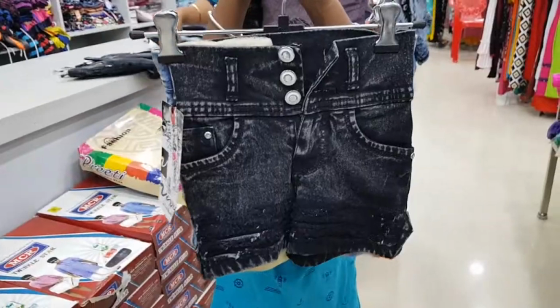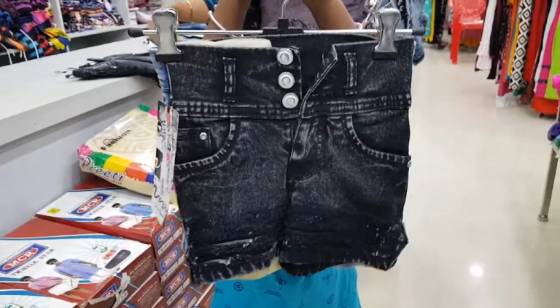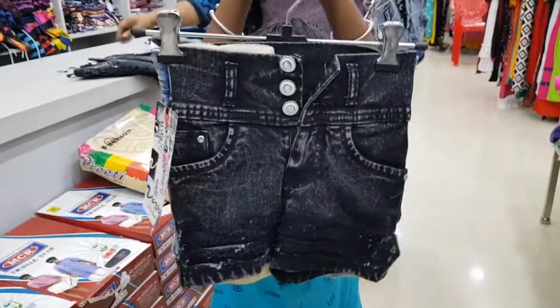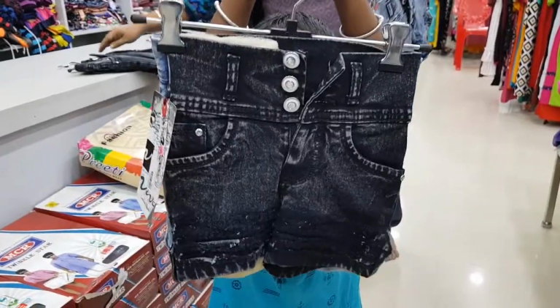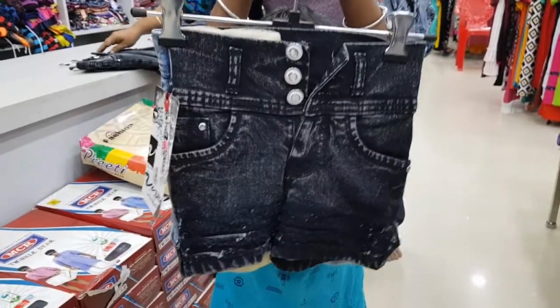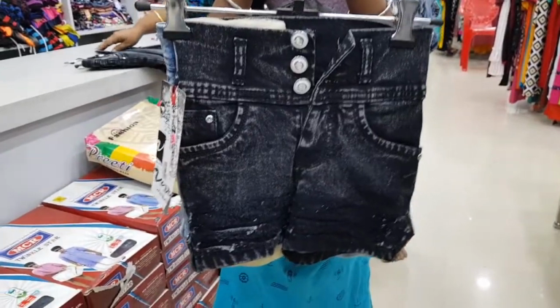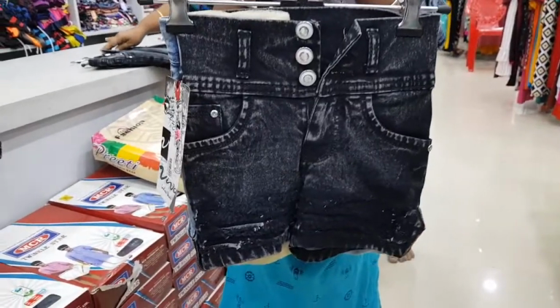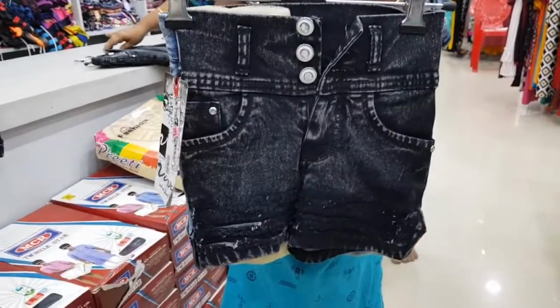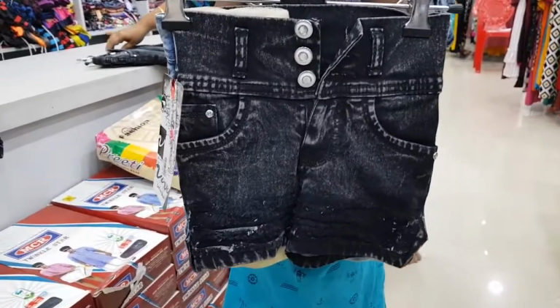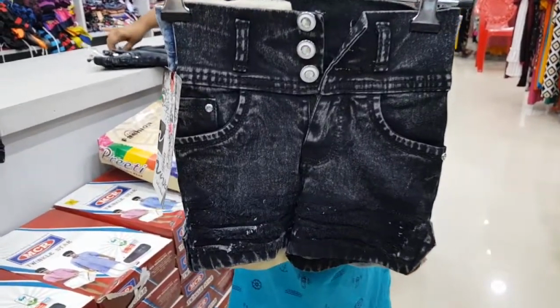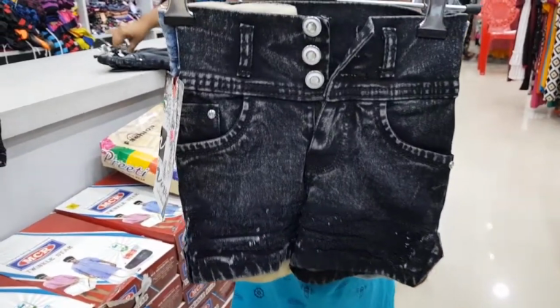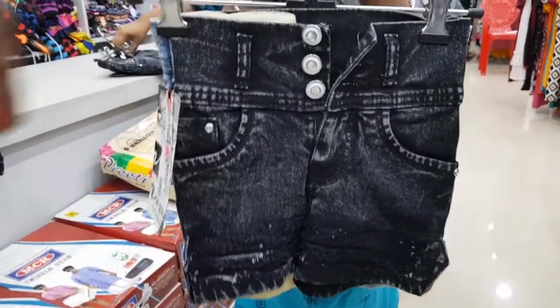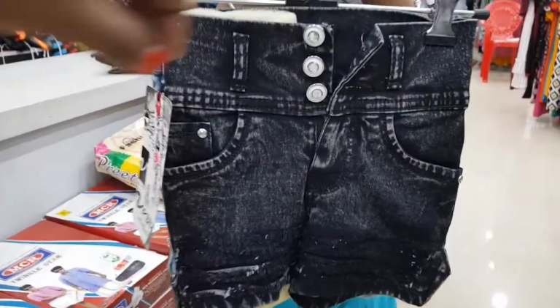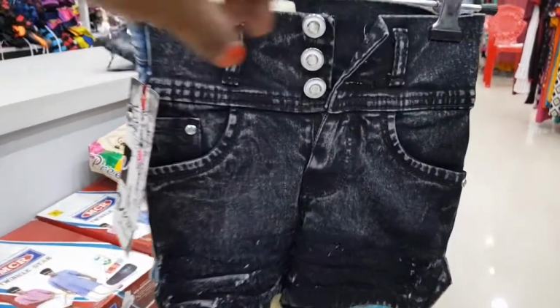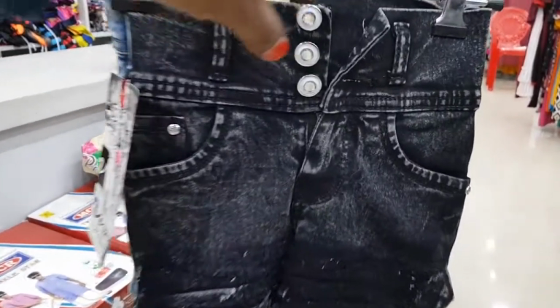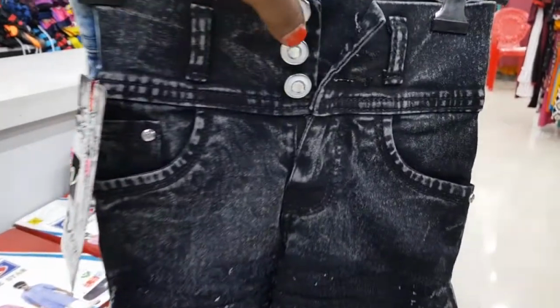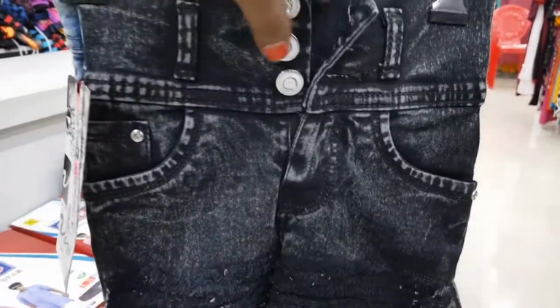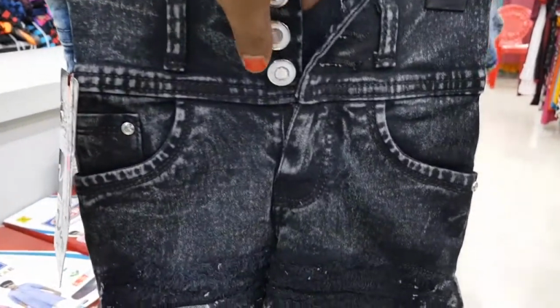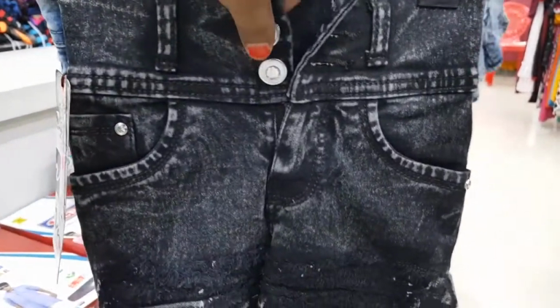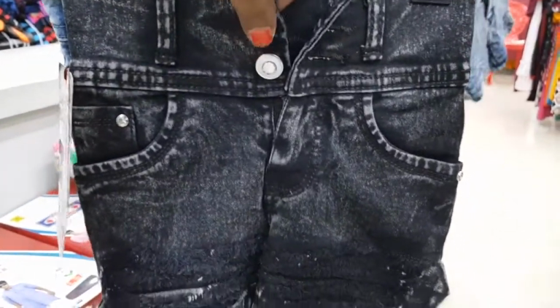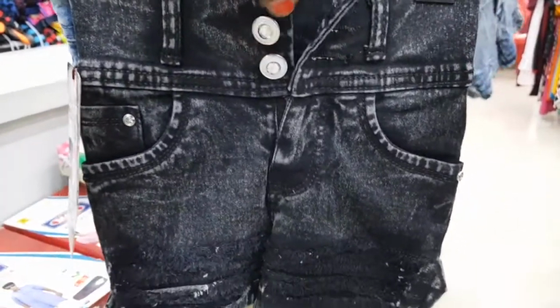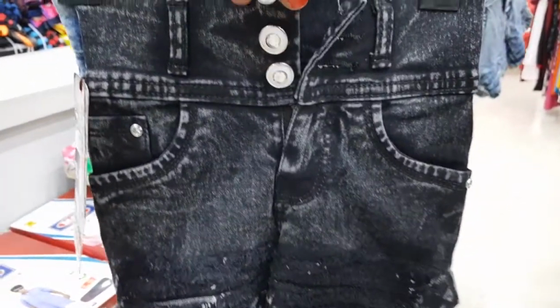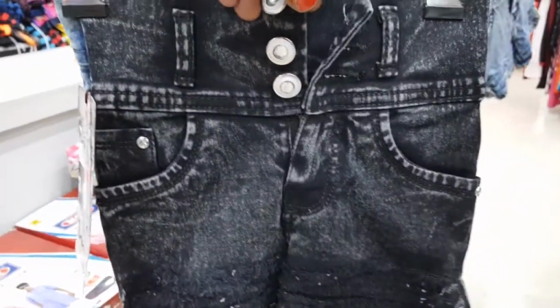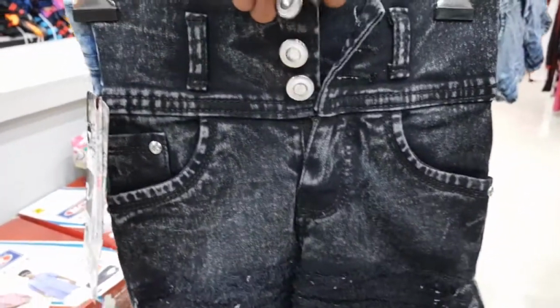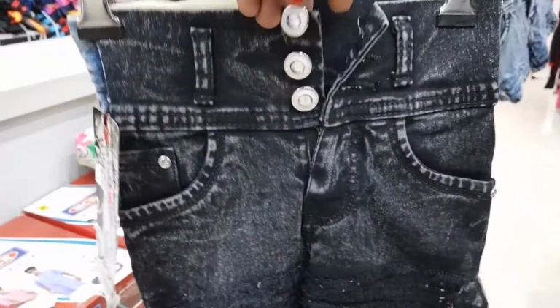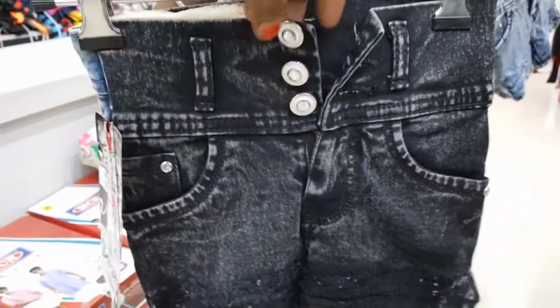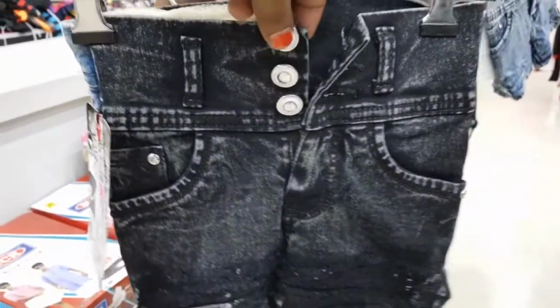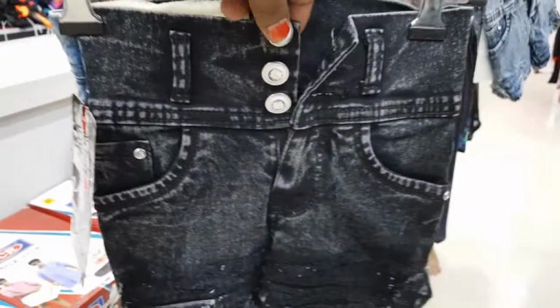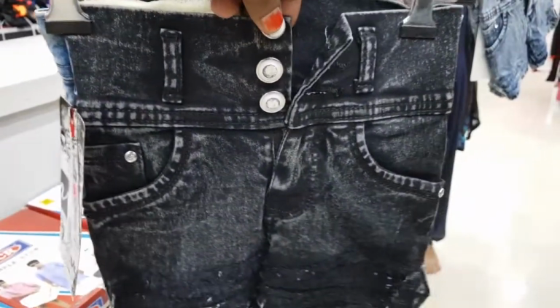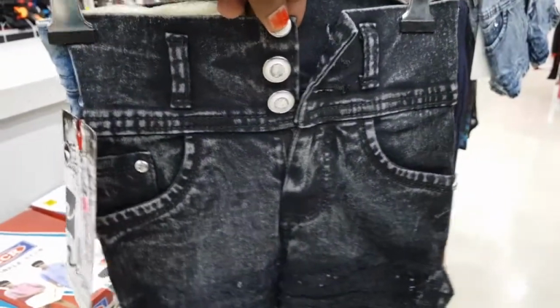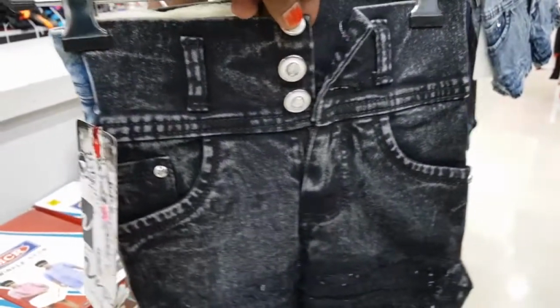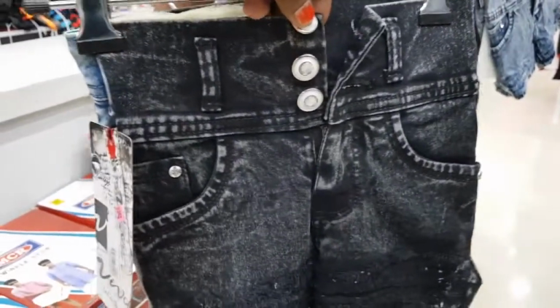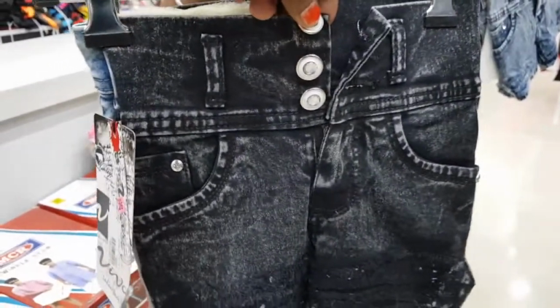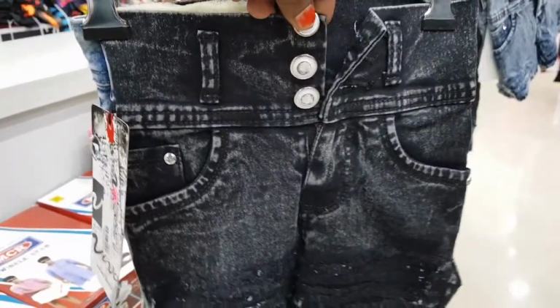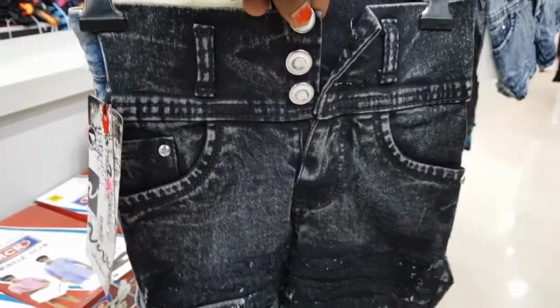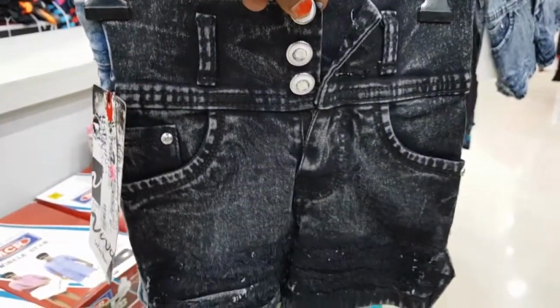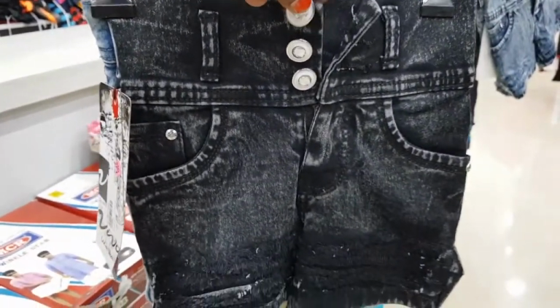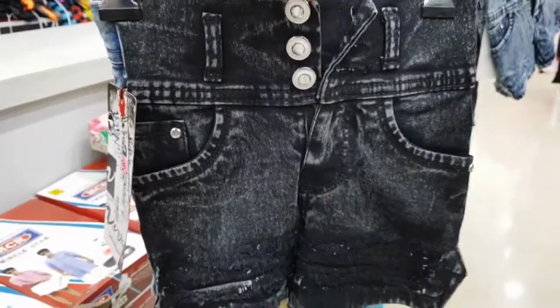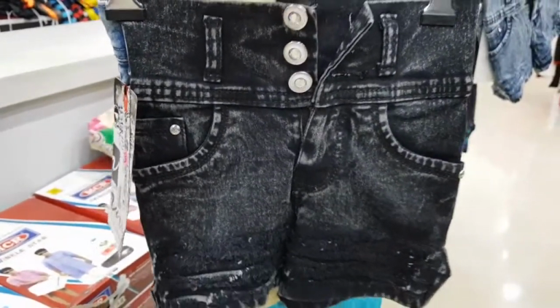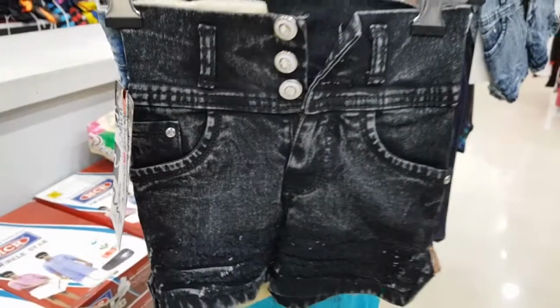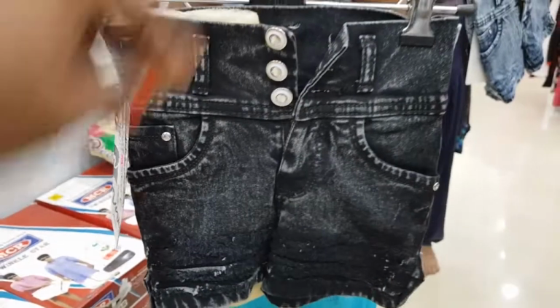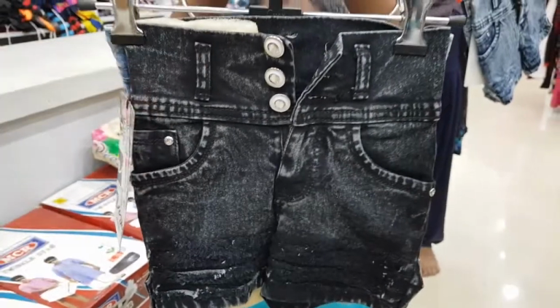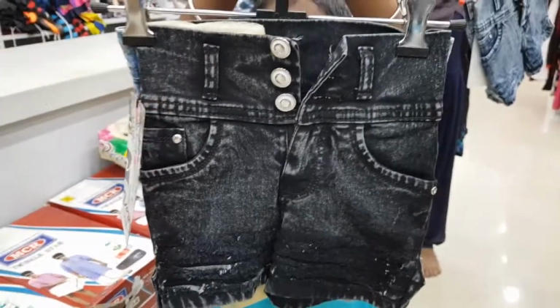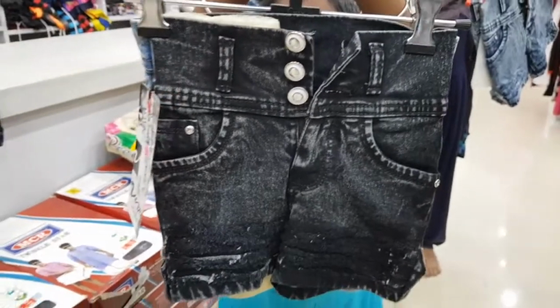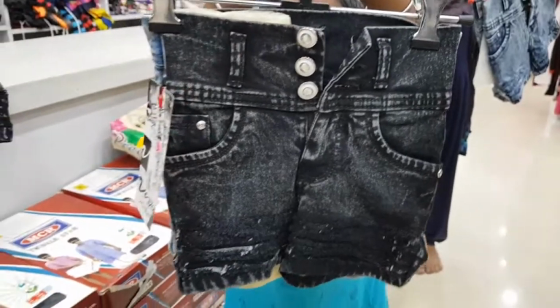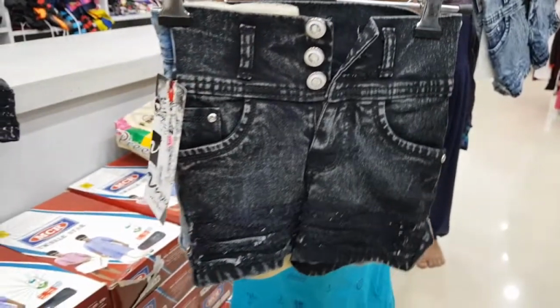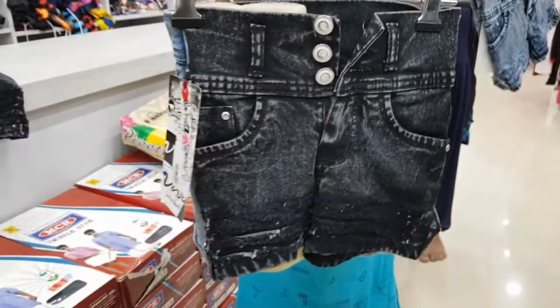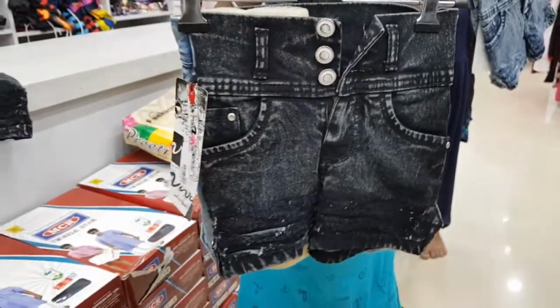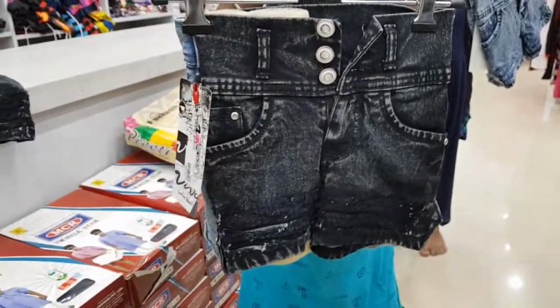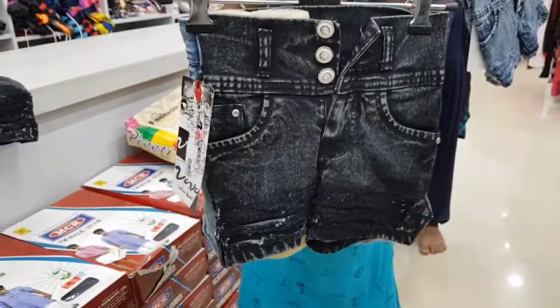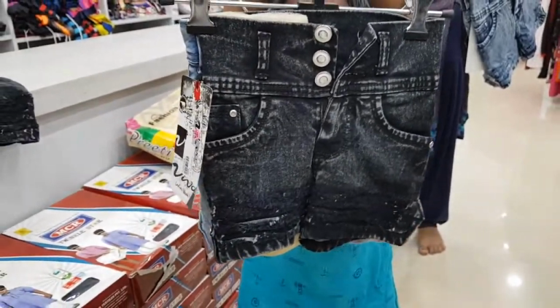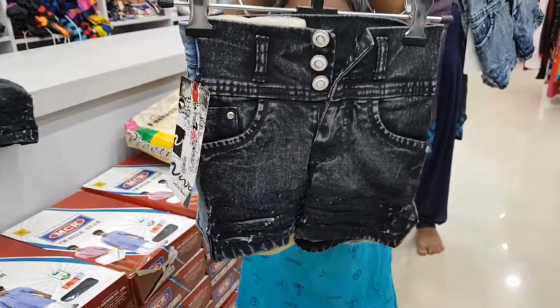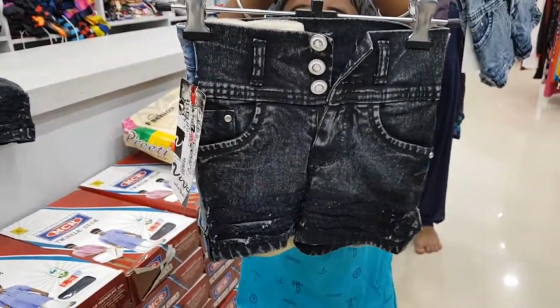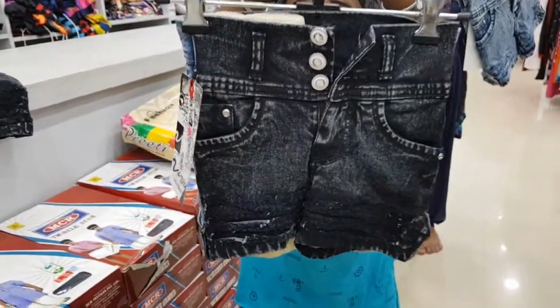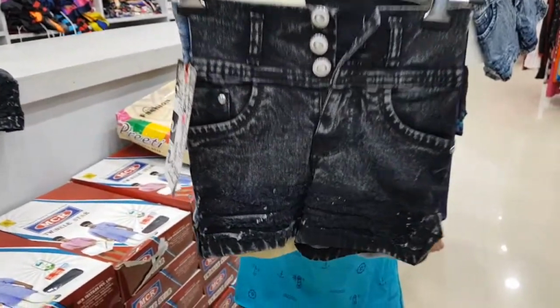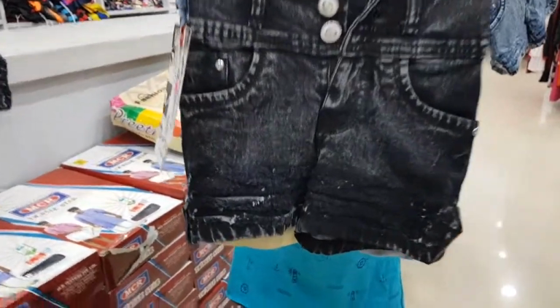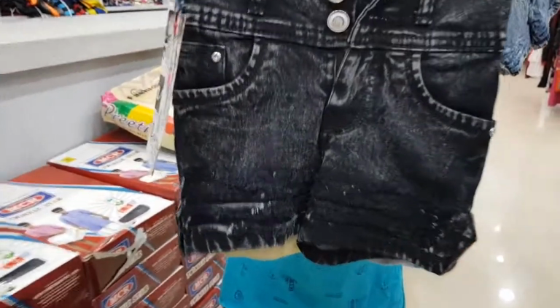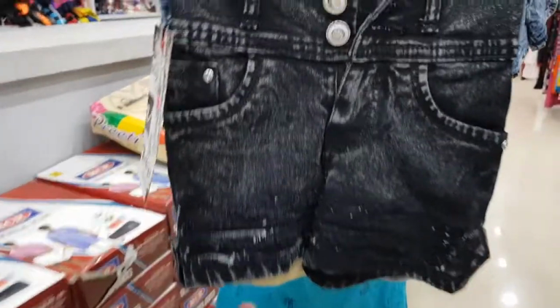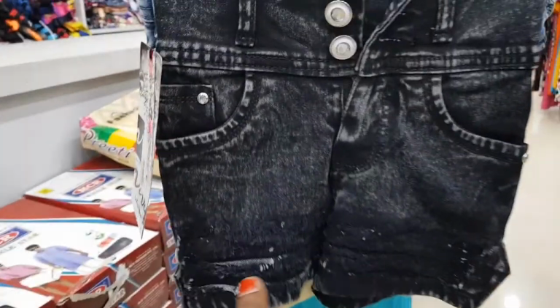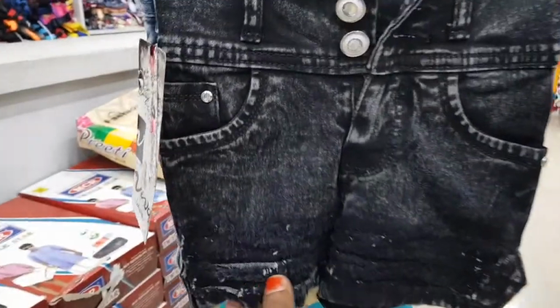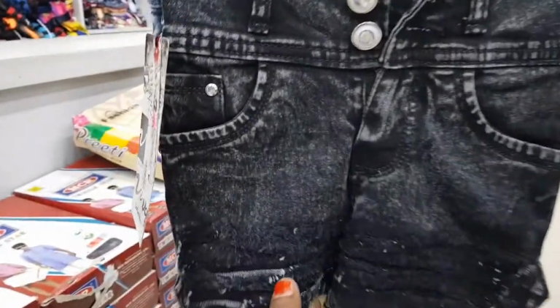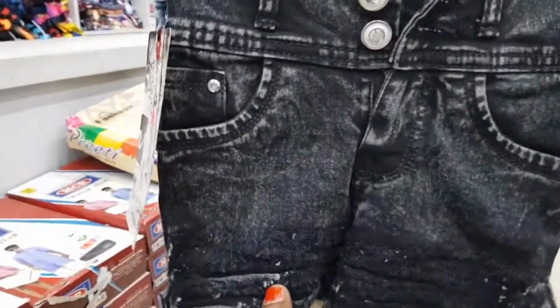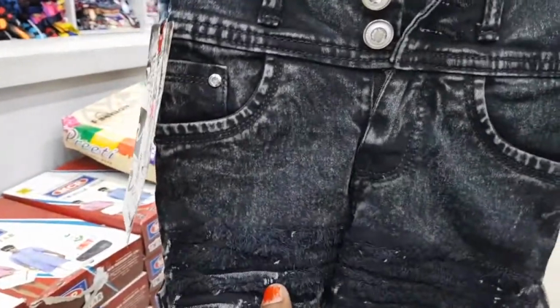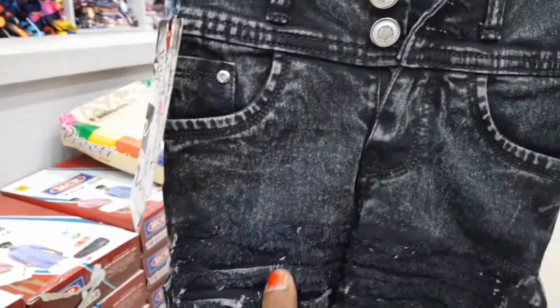This model is a high waist model. It's a scrubbed design.